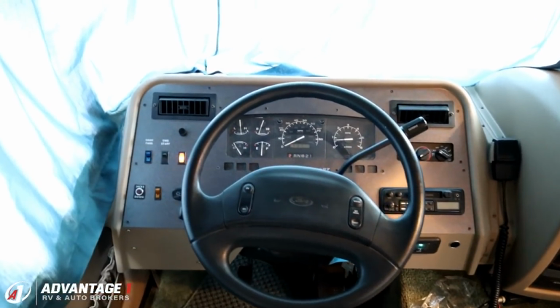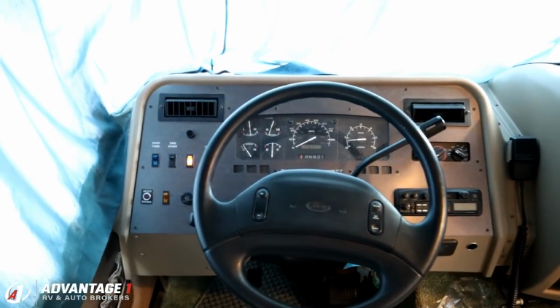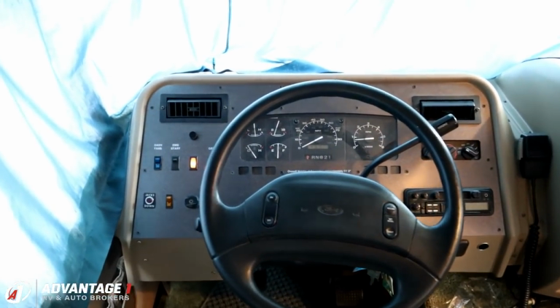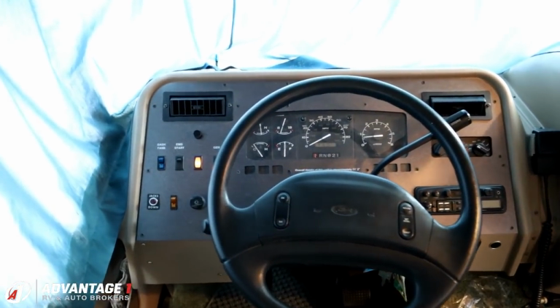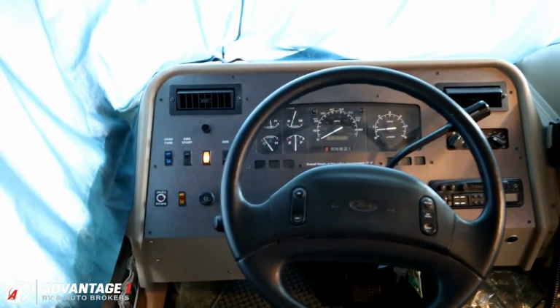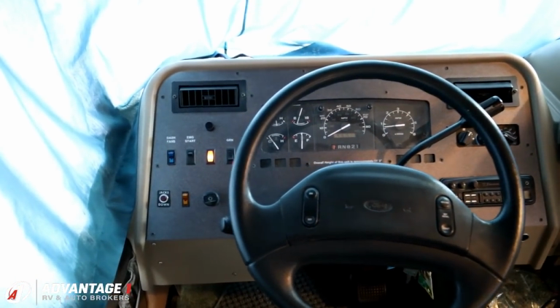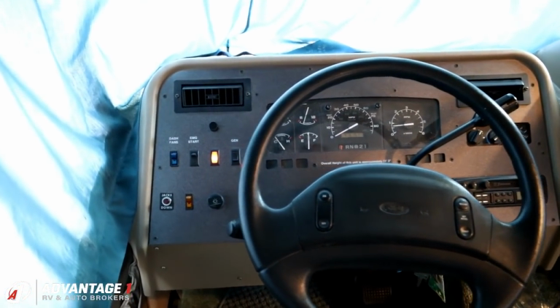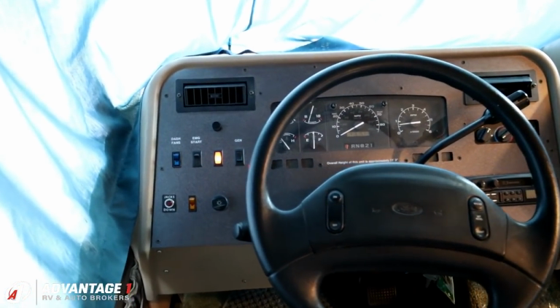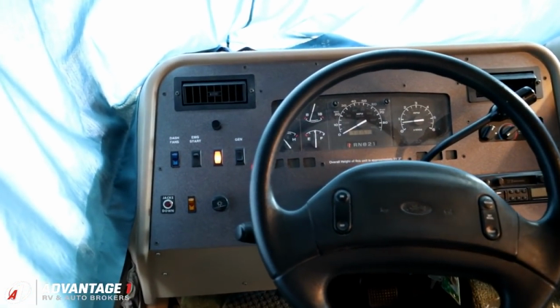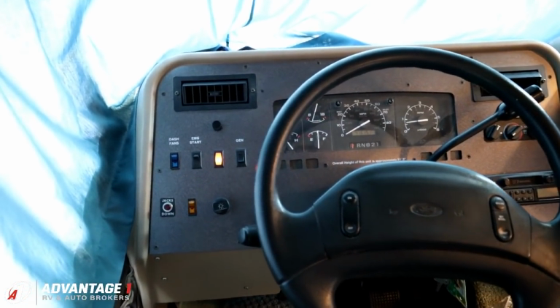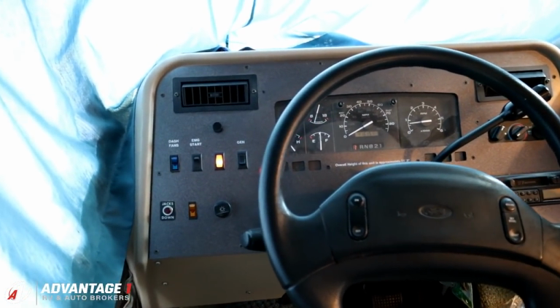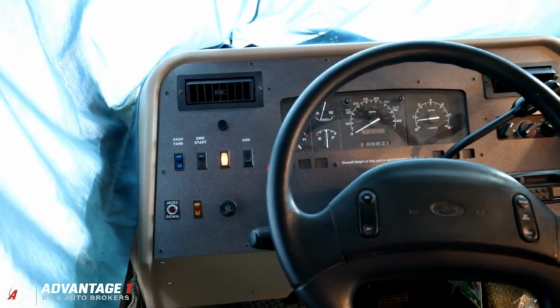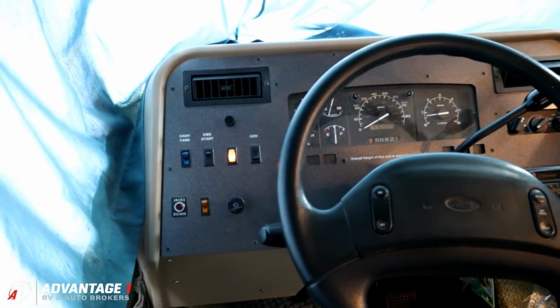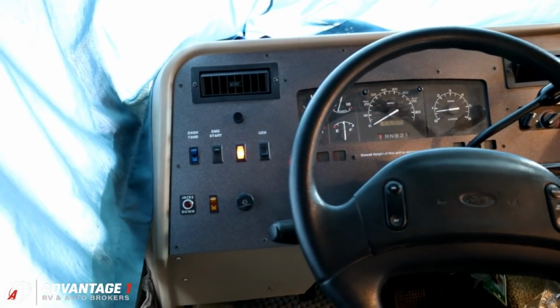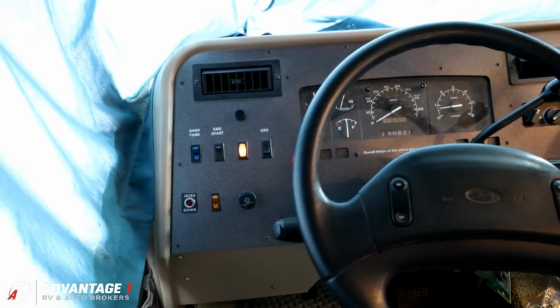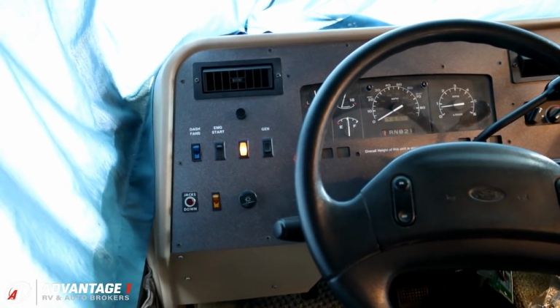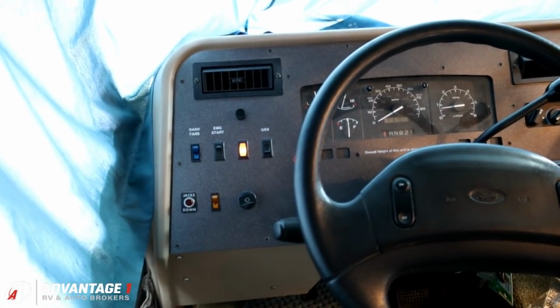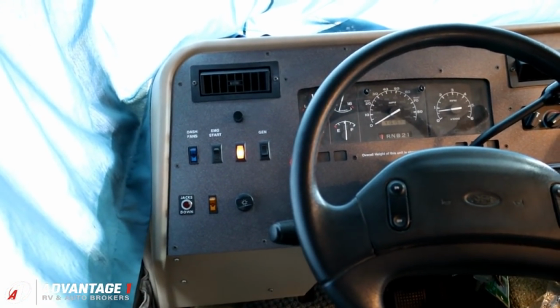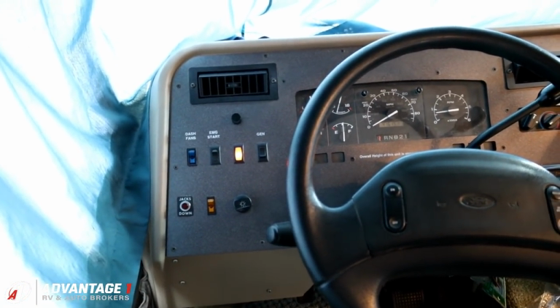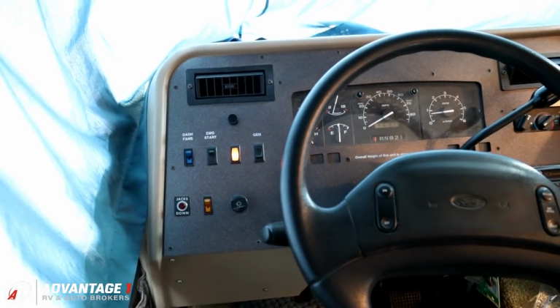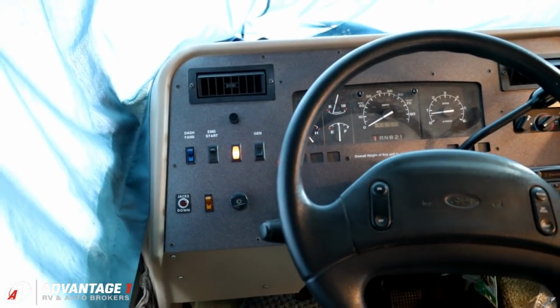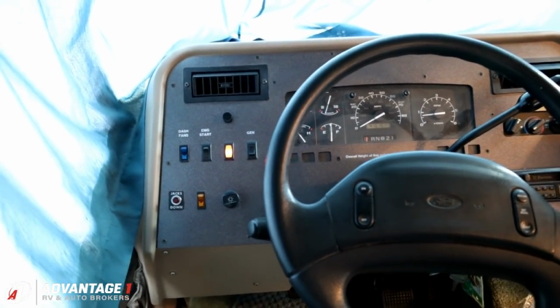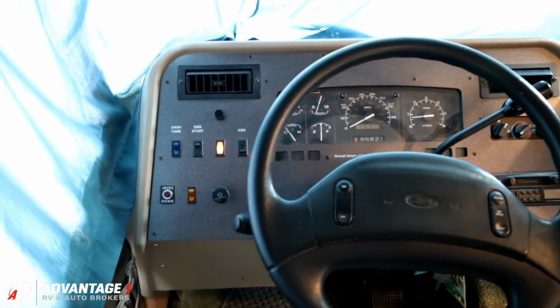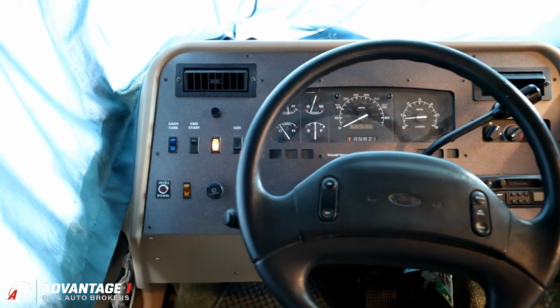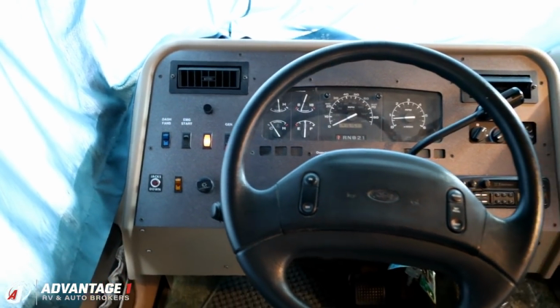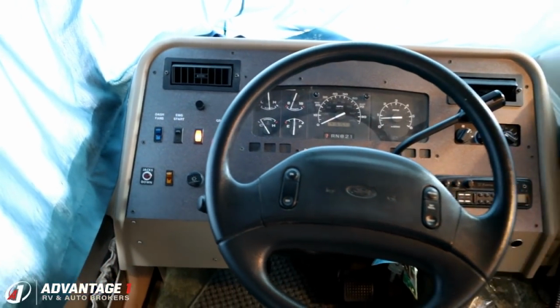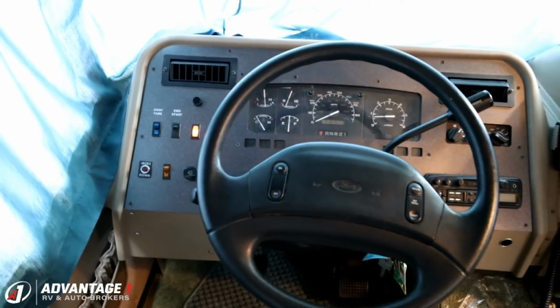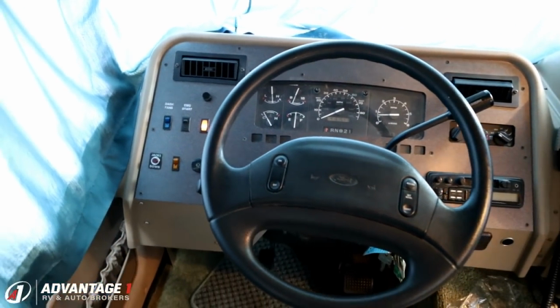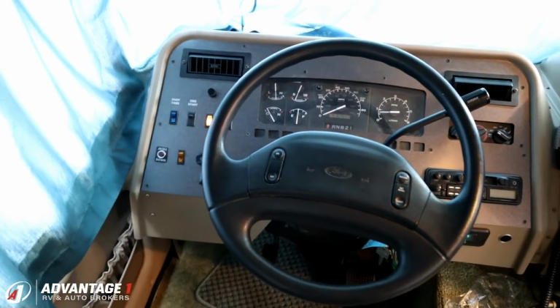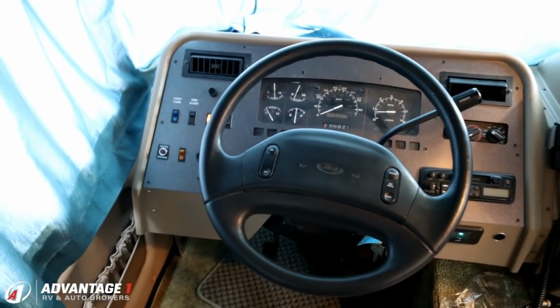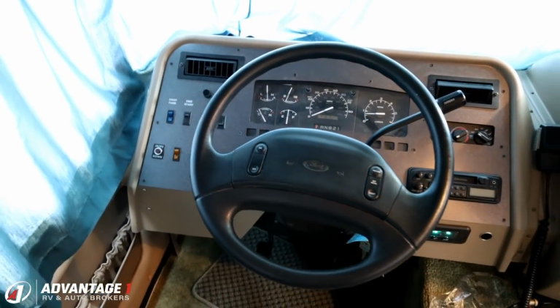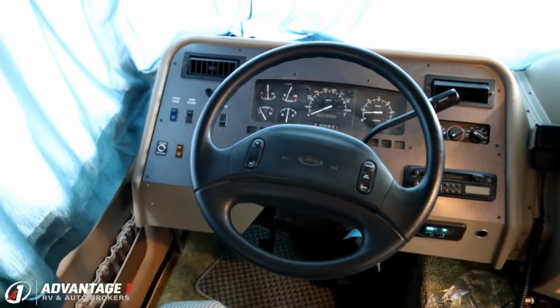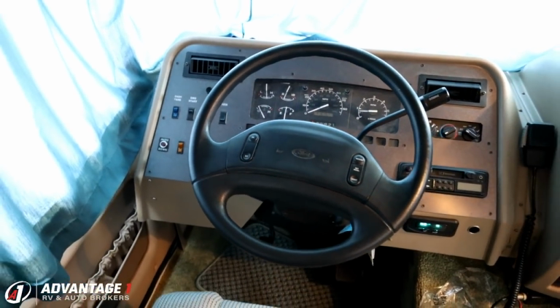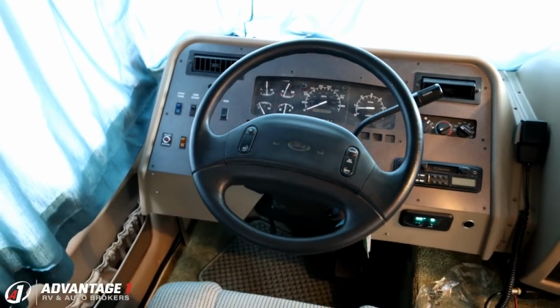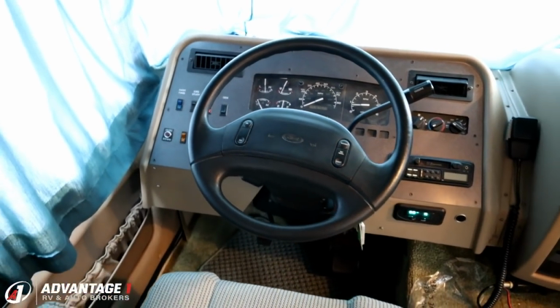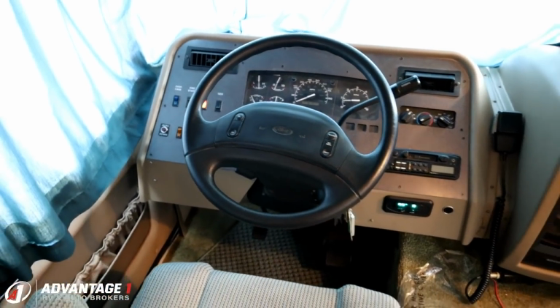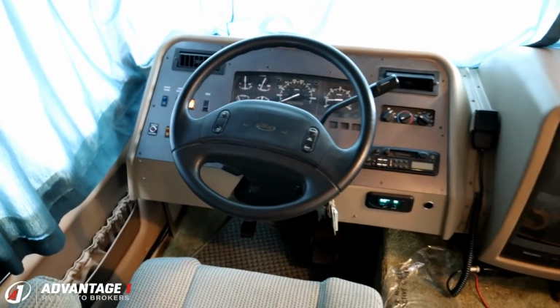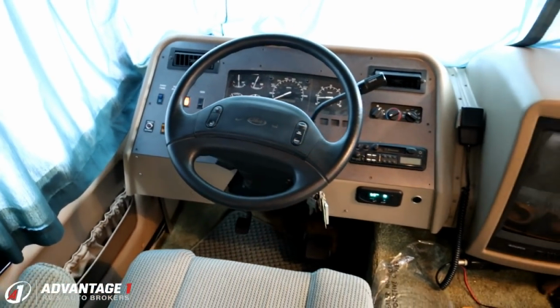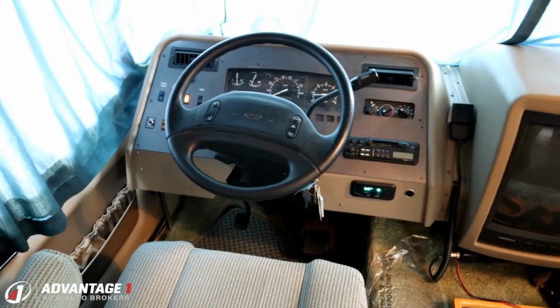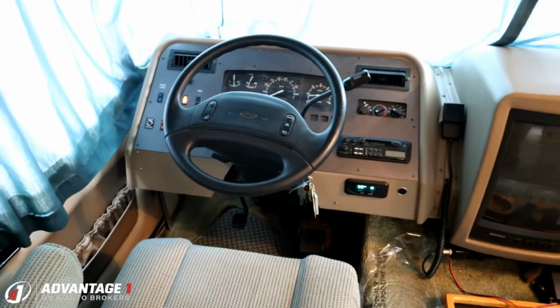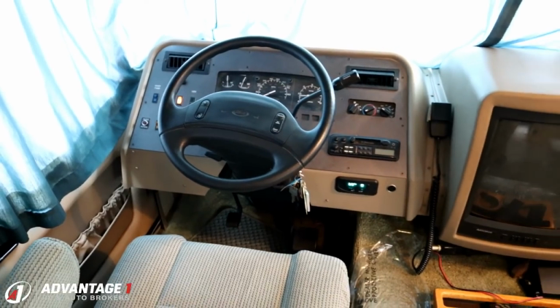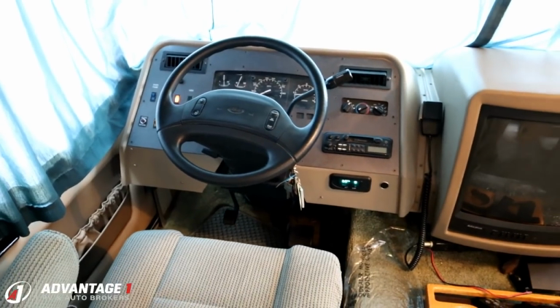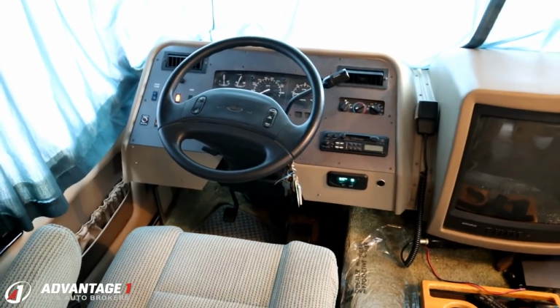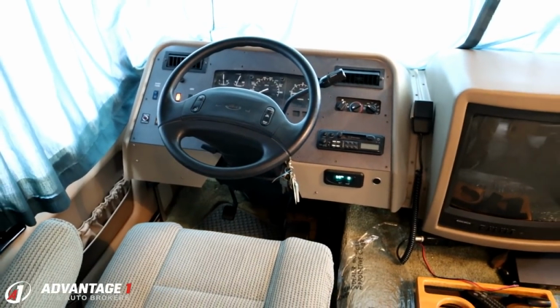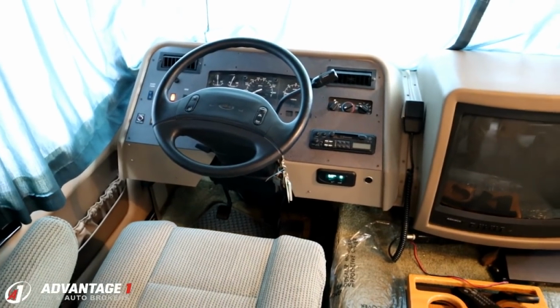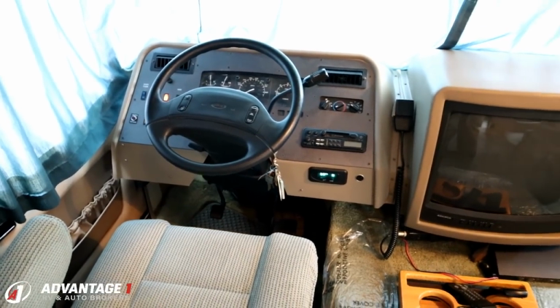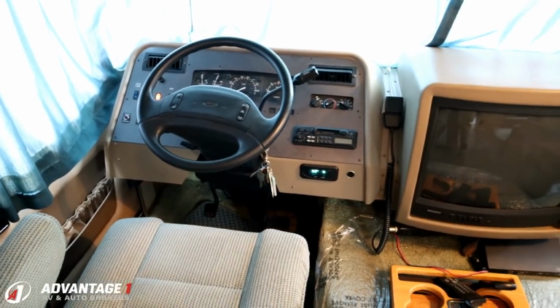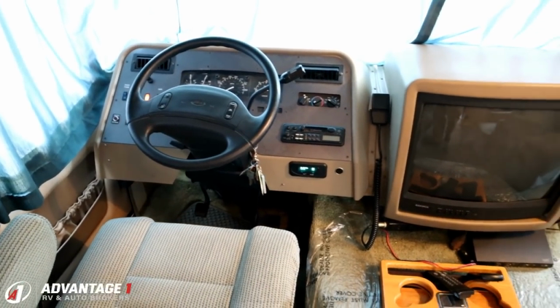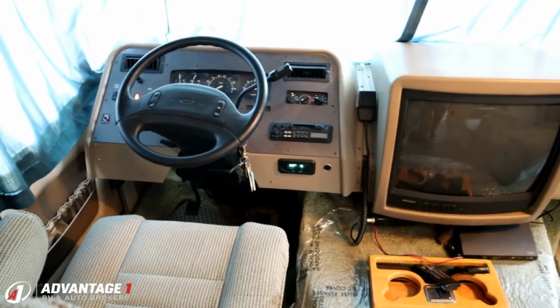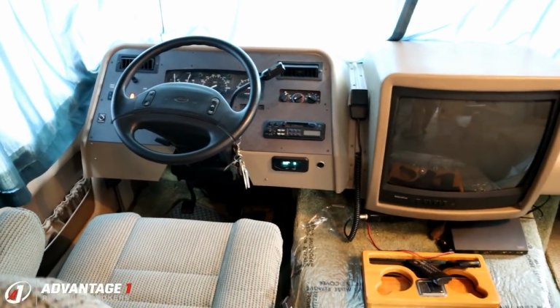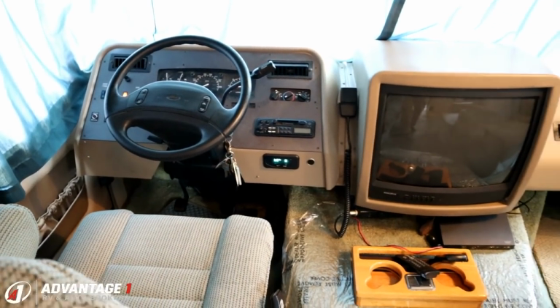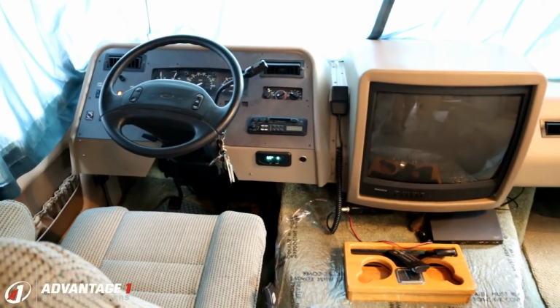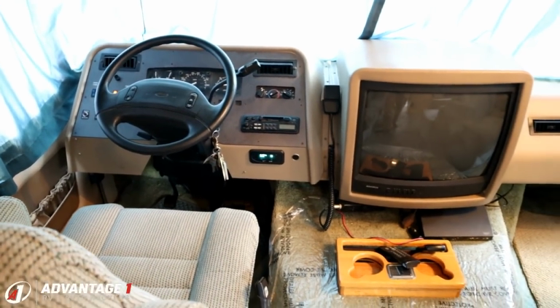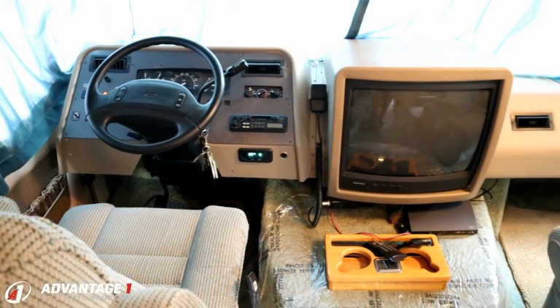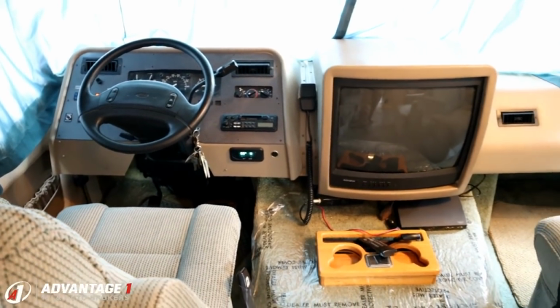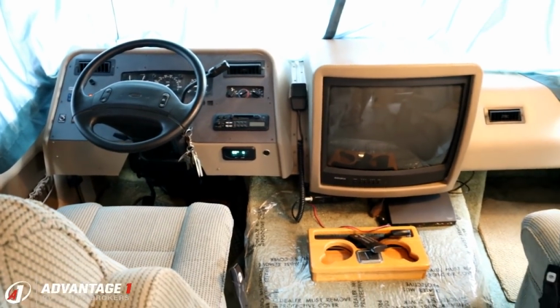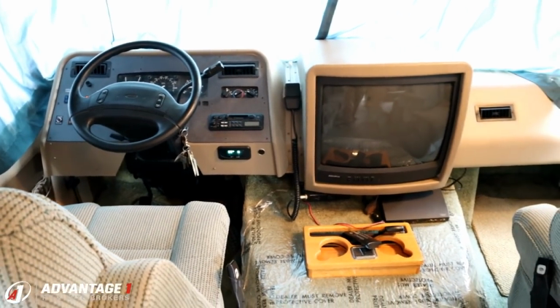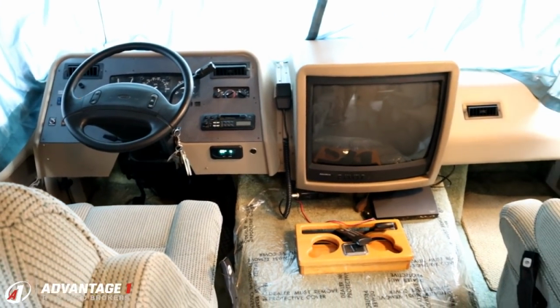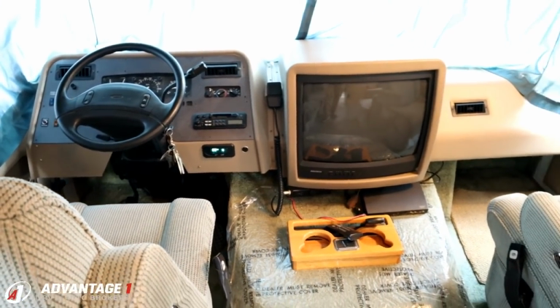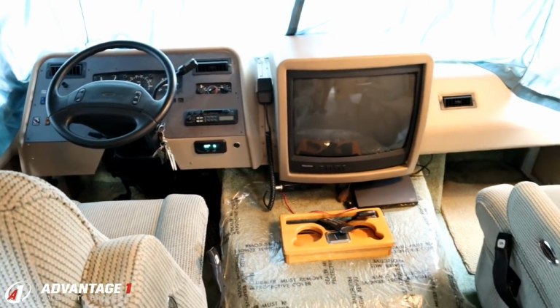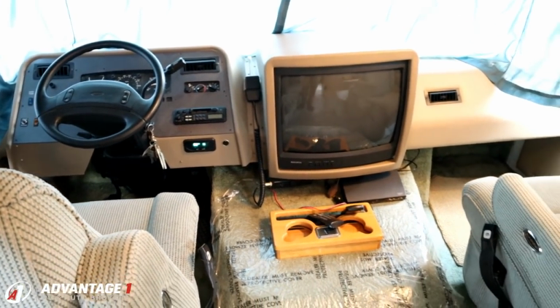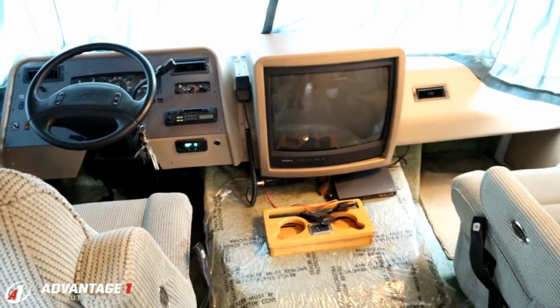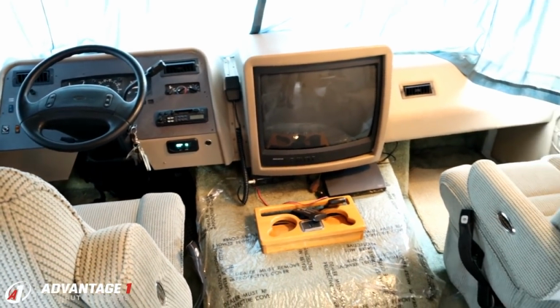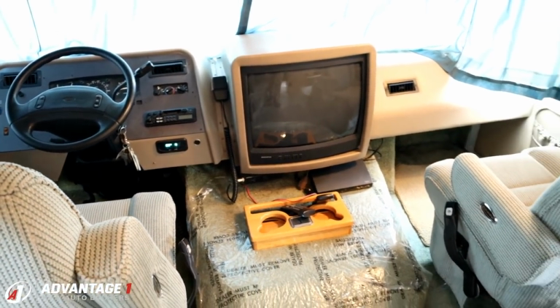All the little indicators, all the switches and bells and whistles — this is sharp. And you've got your little CB radio, buddy.